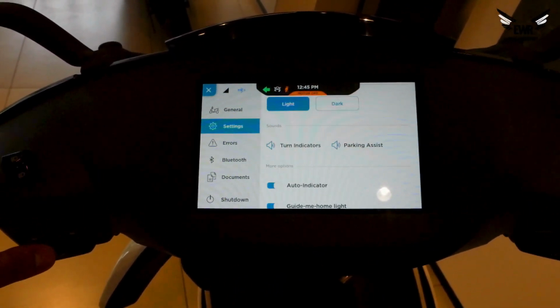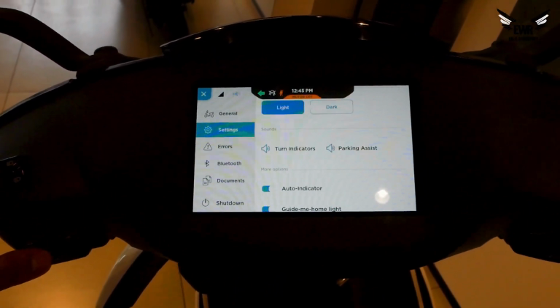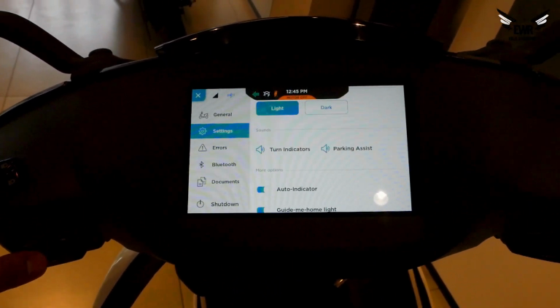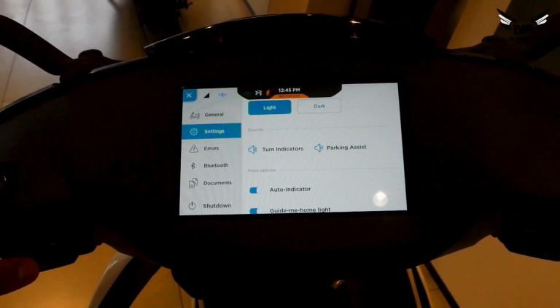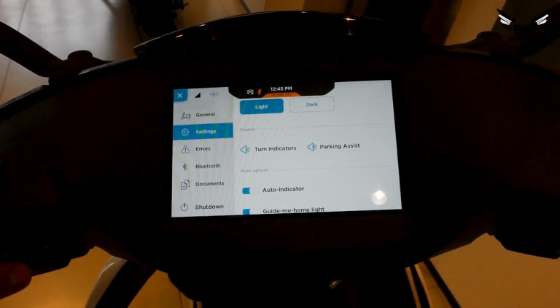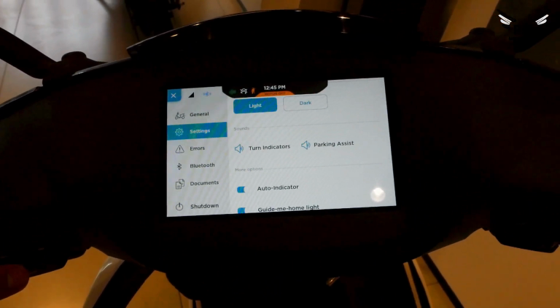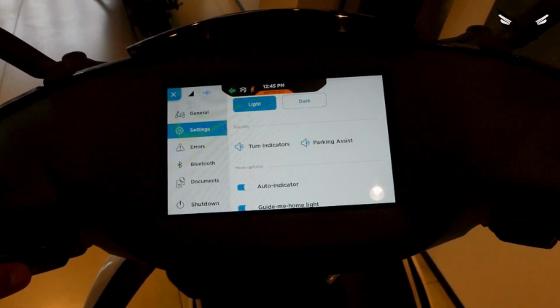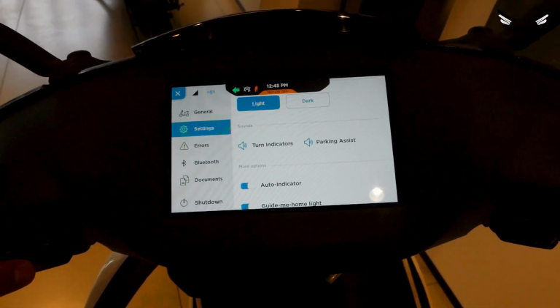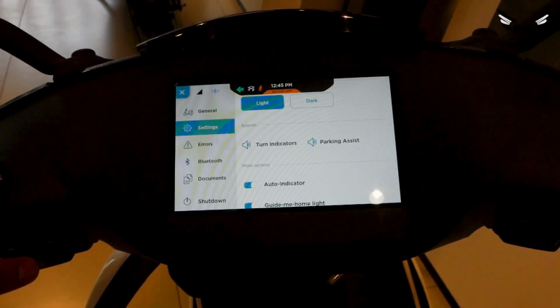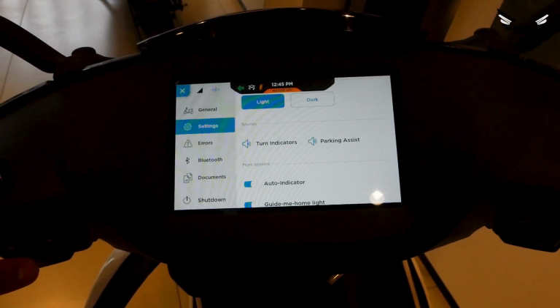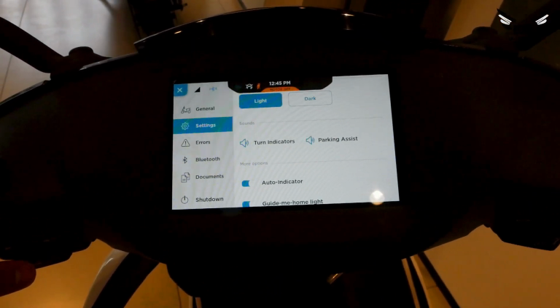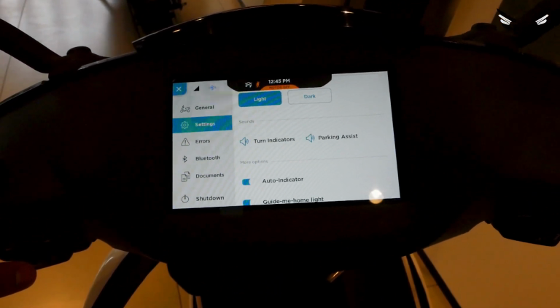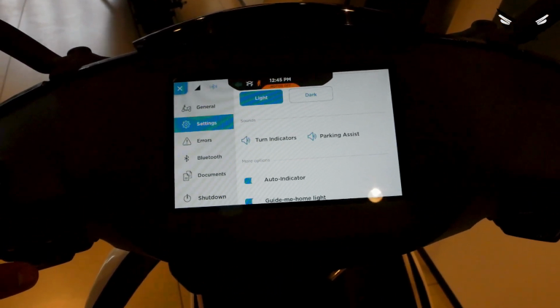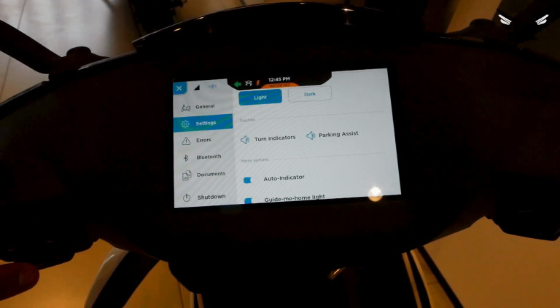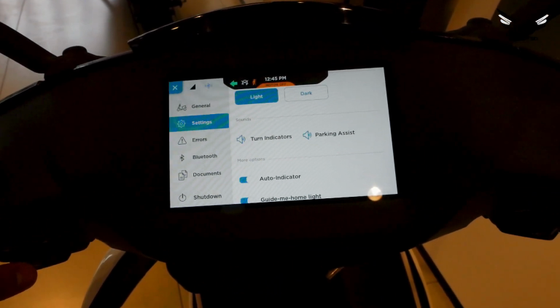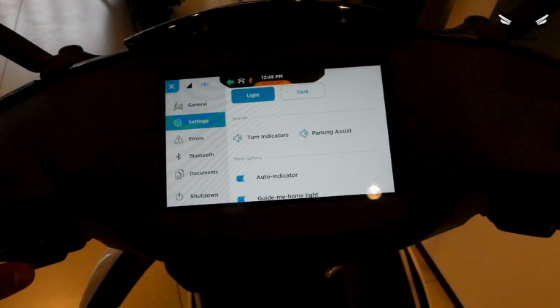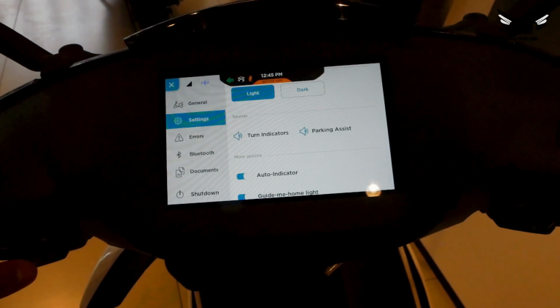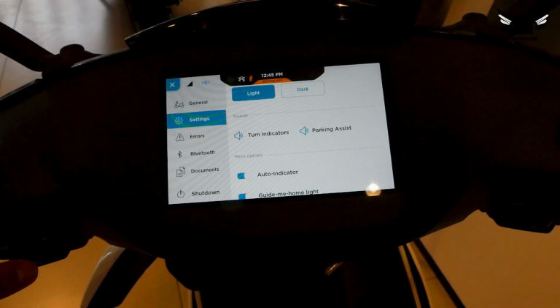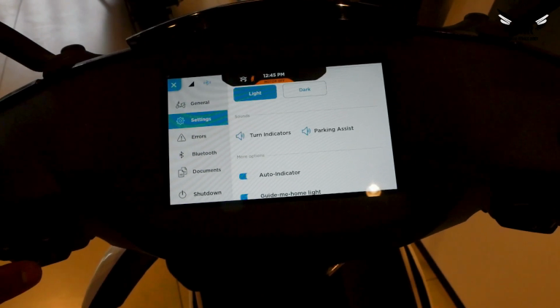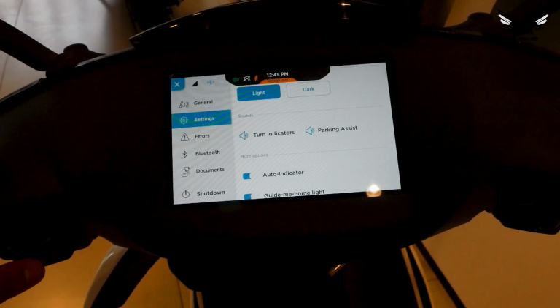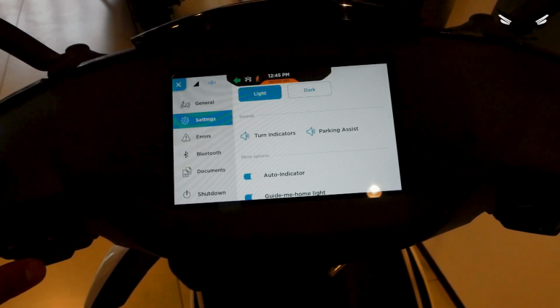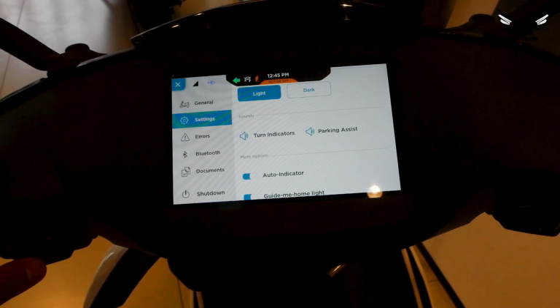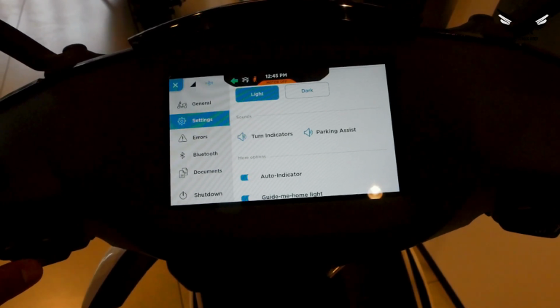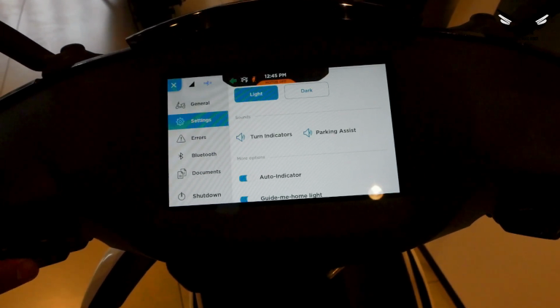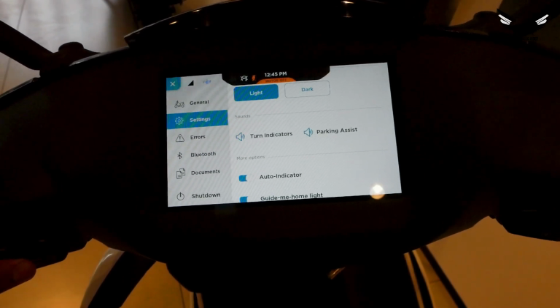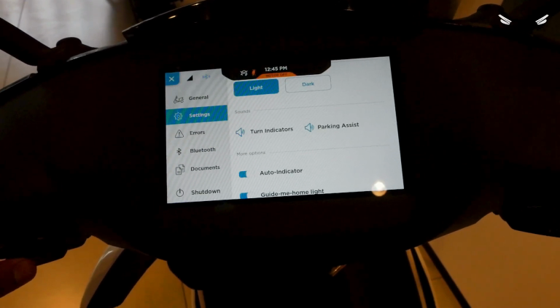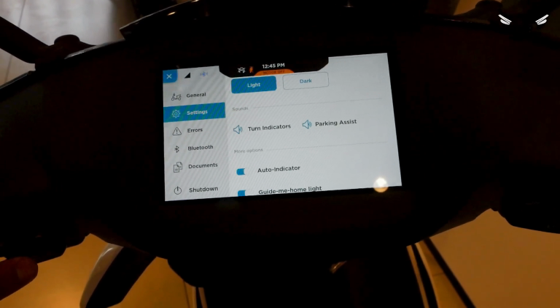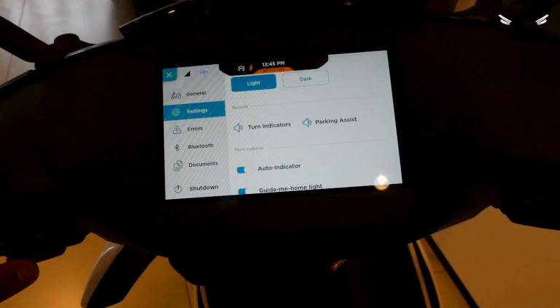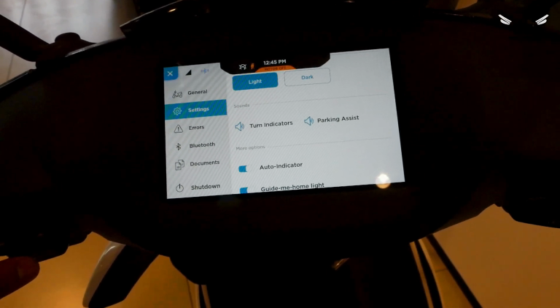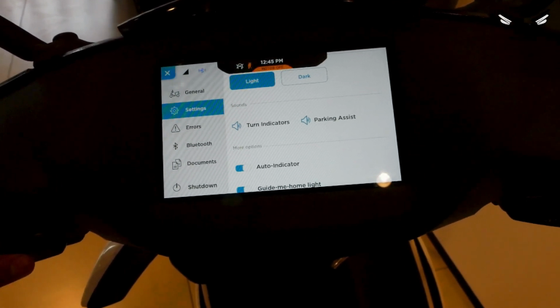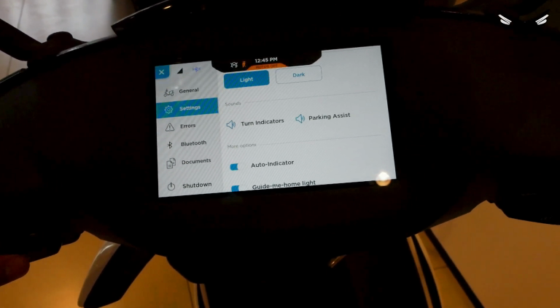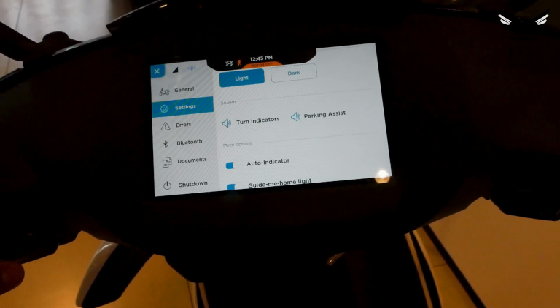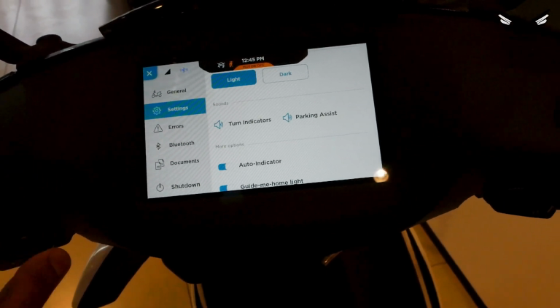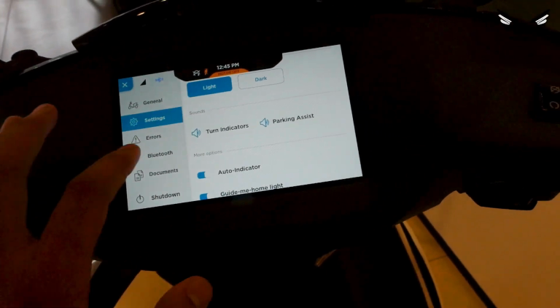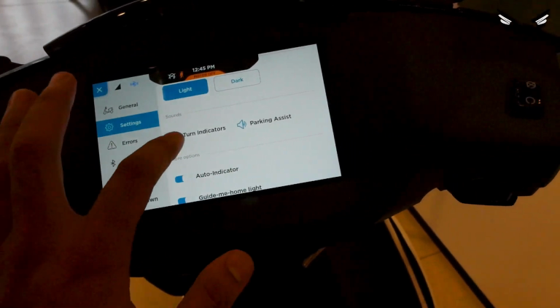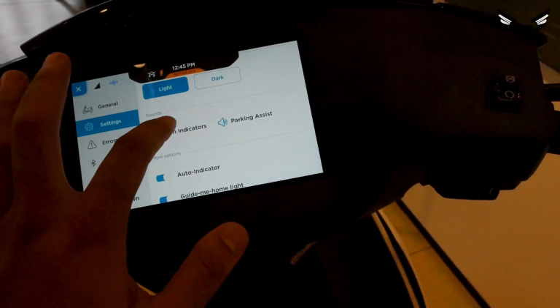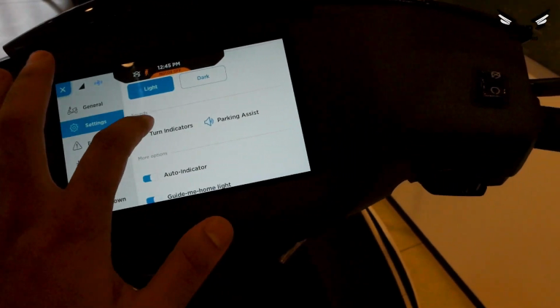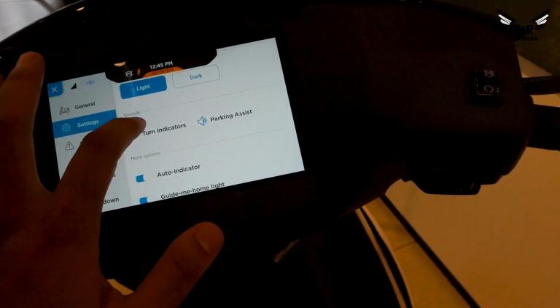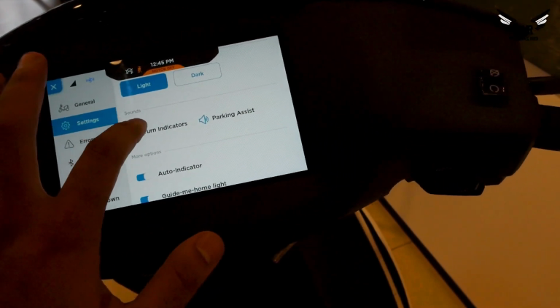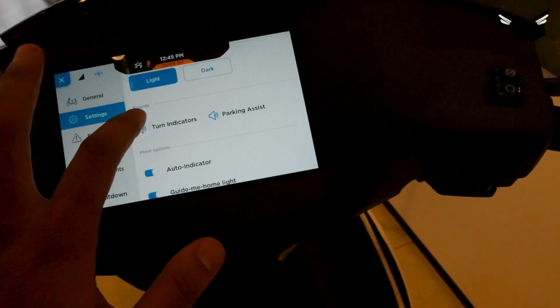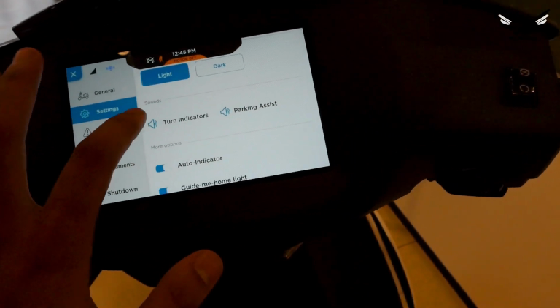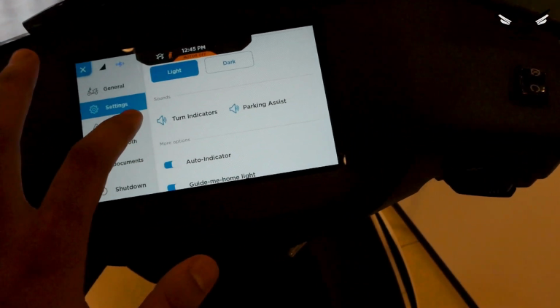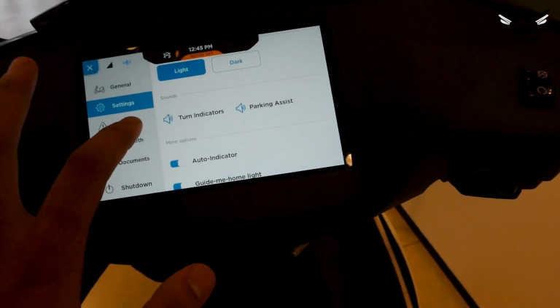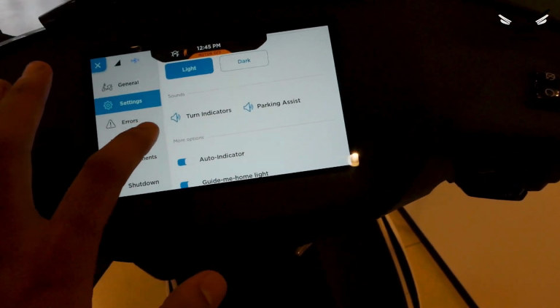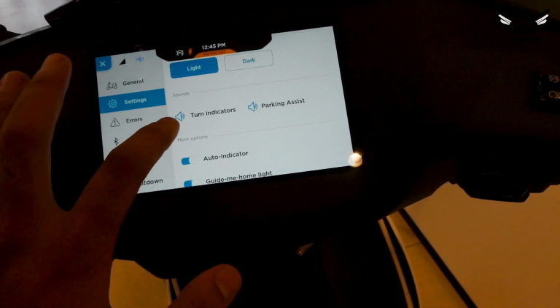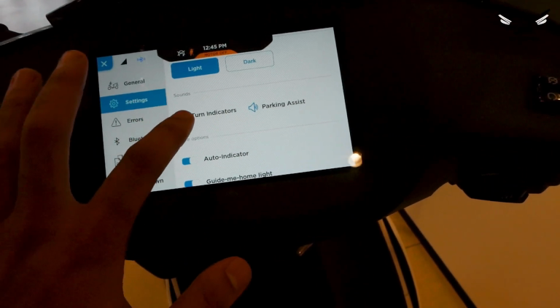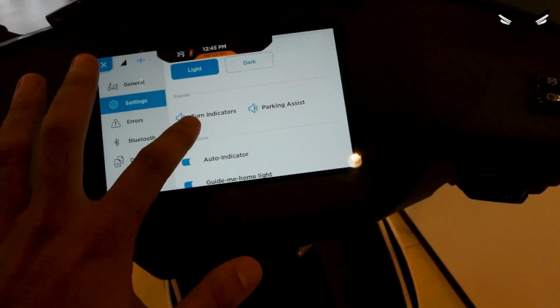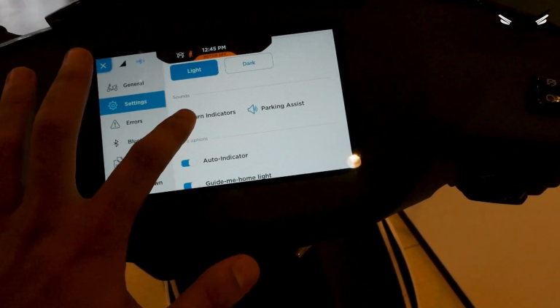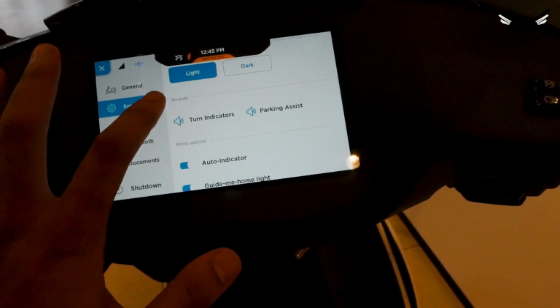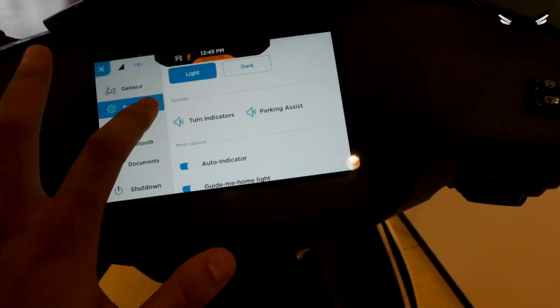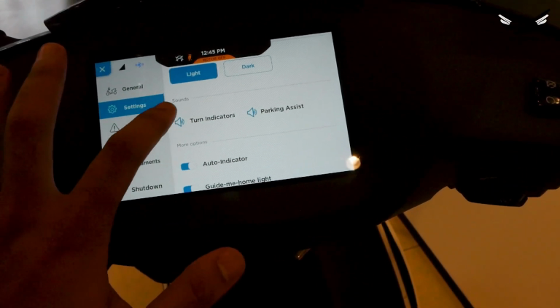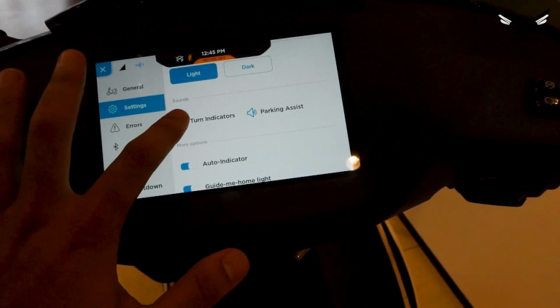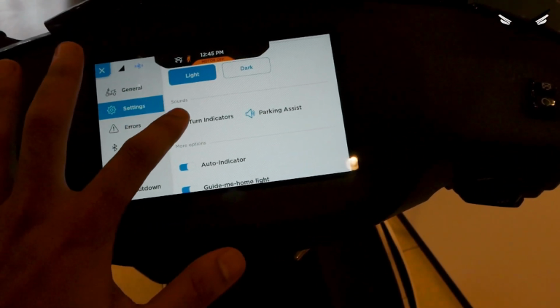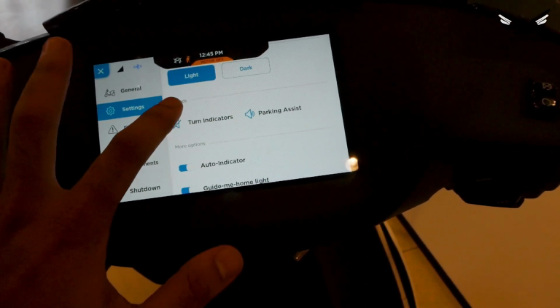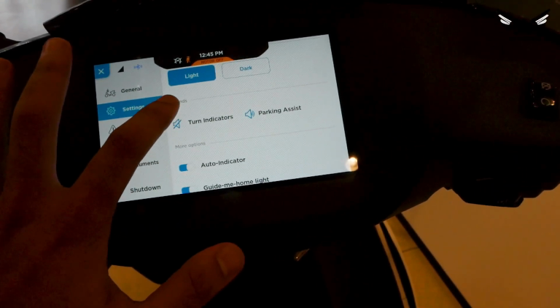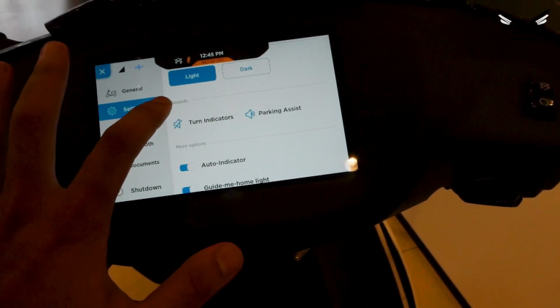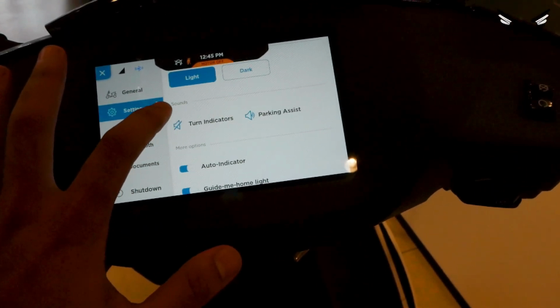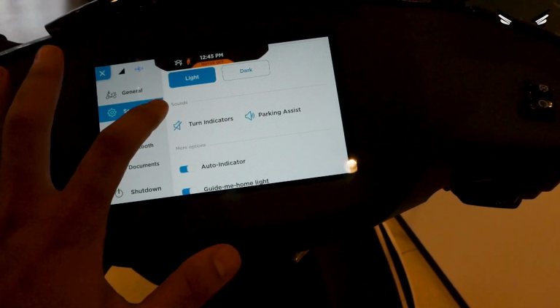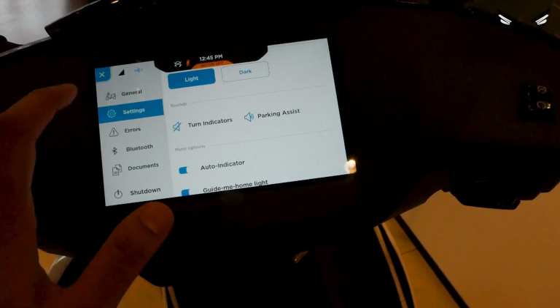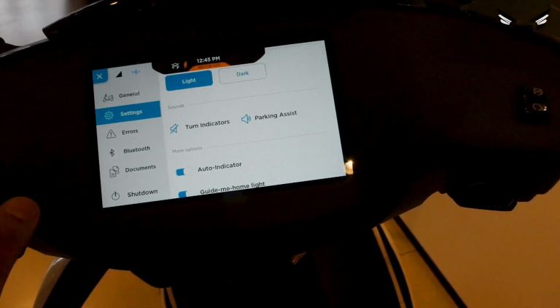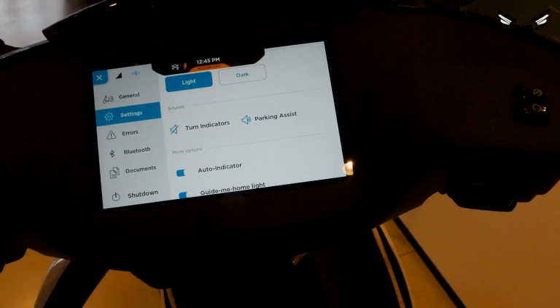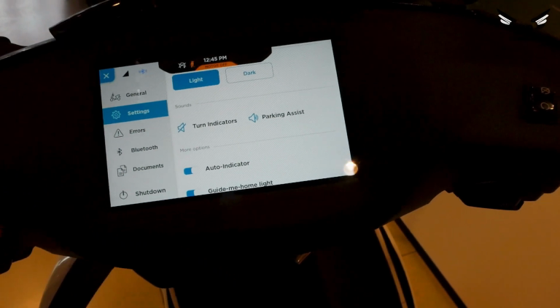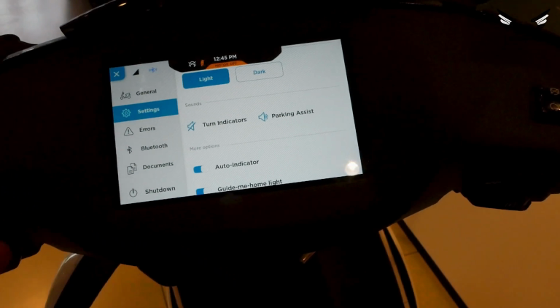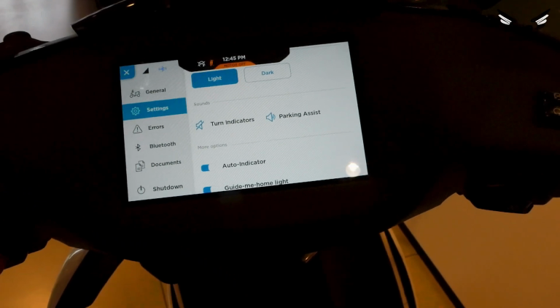The indicator makes a kind of irritating sound, but you can turn off the sound in settings.